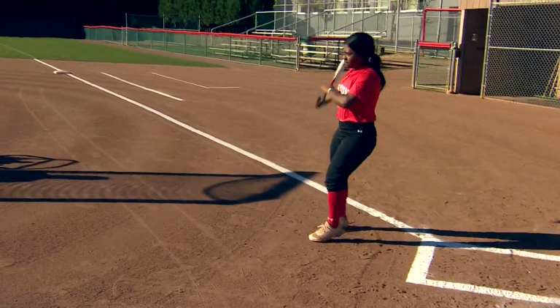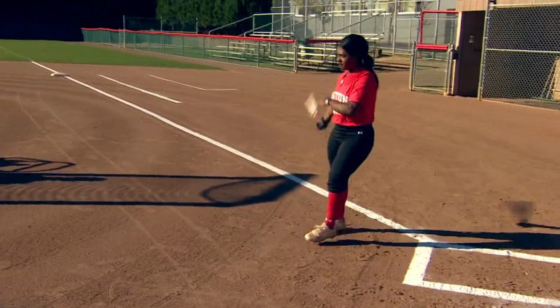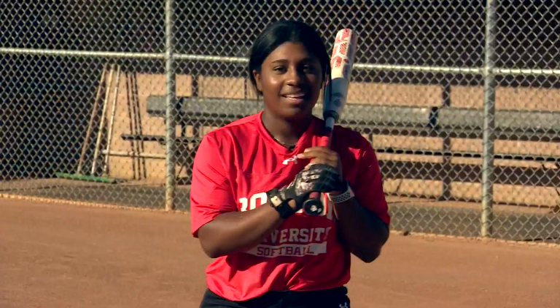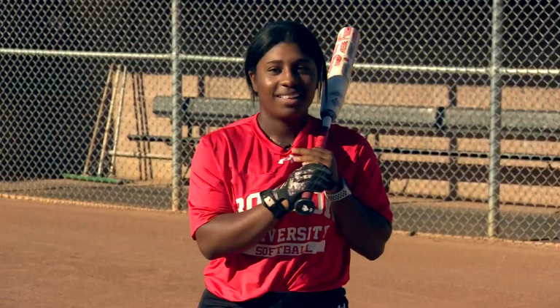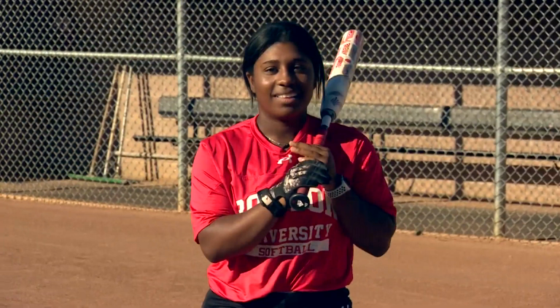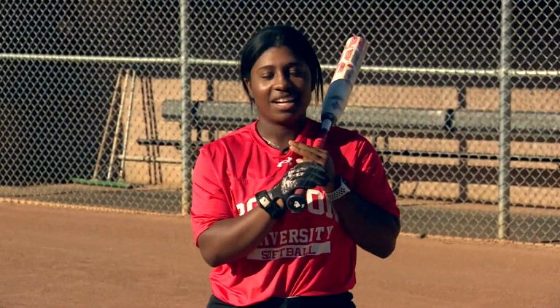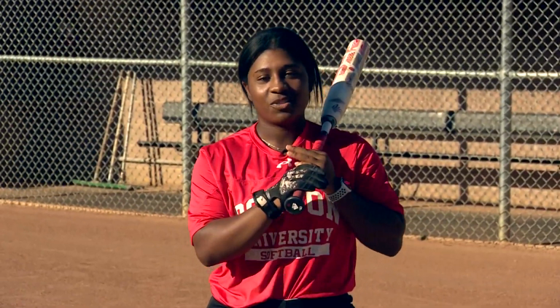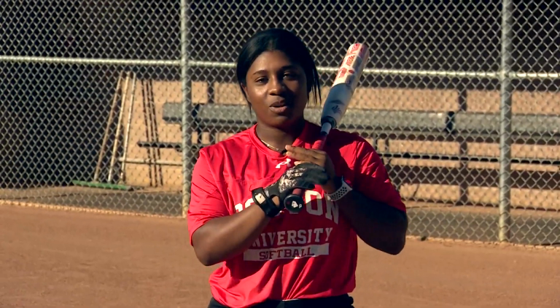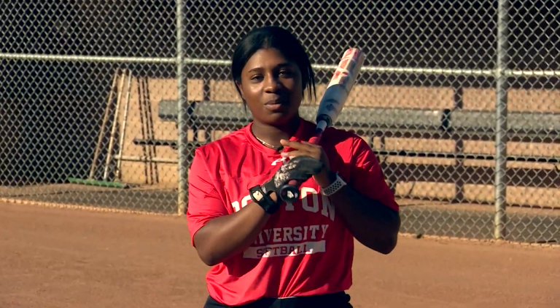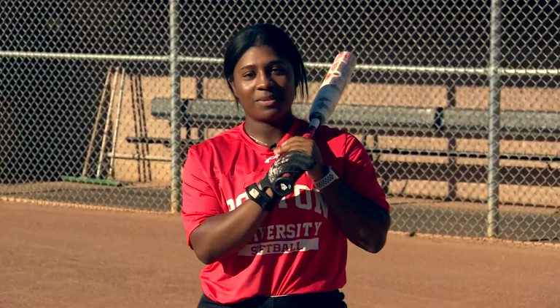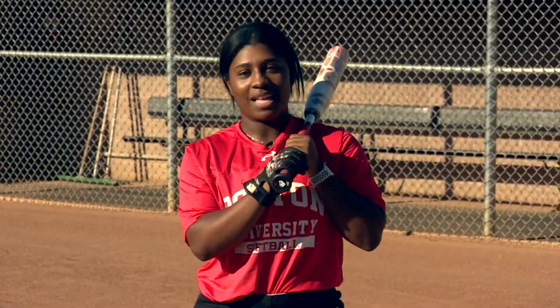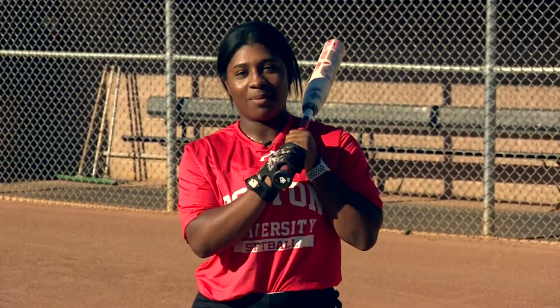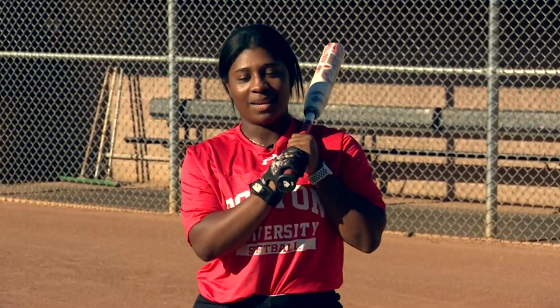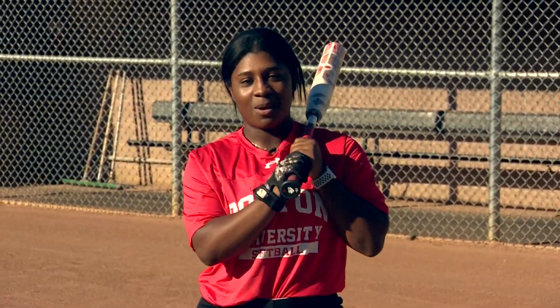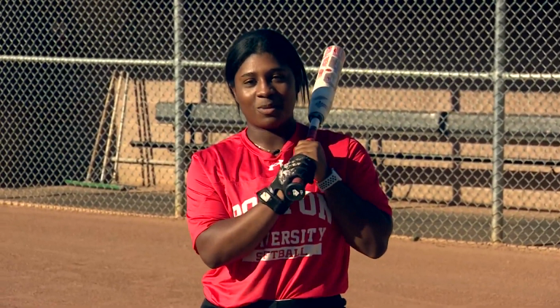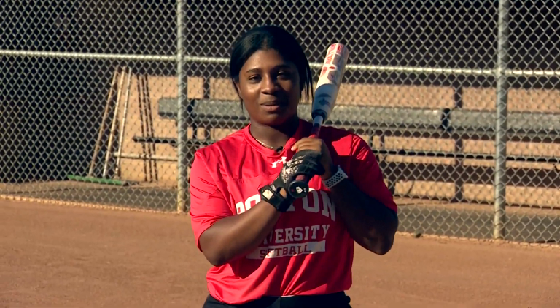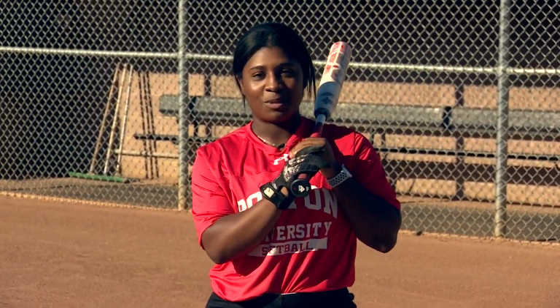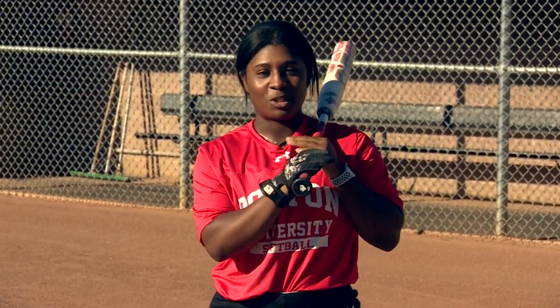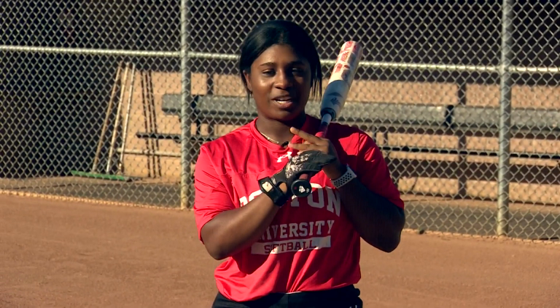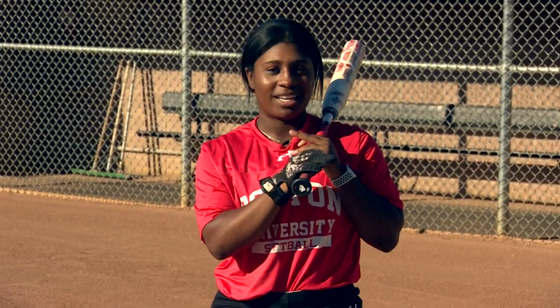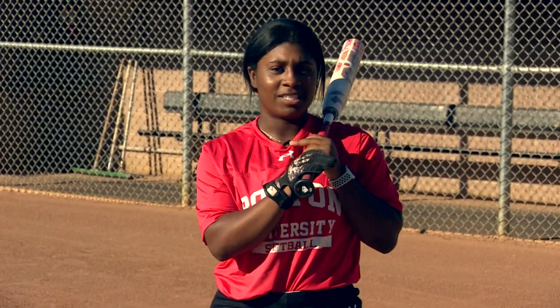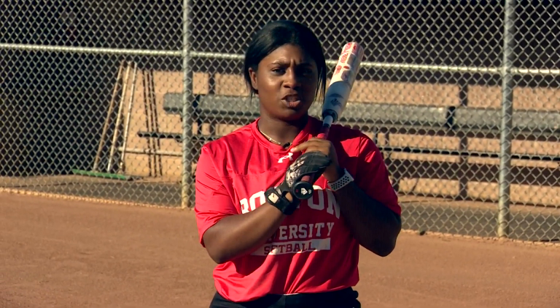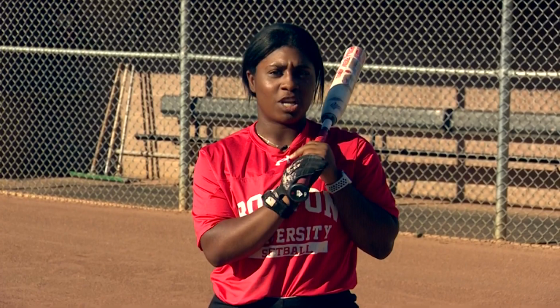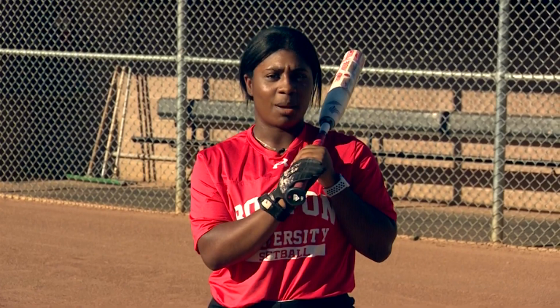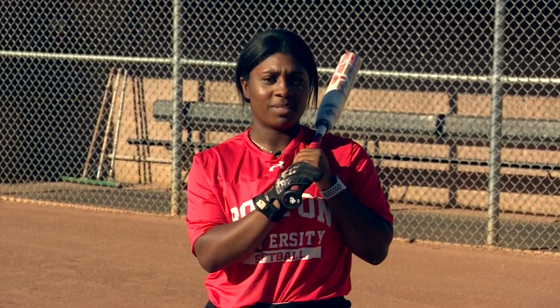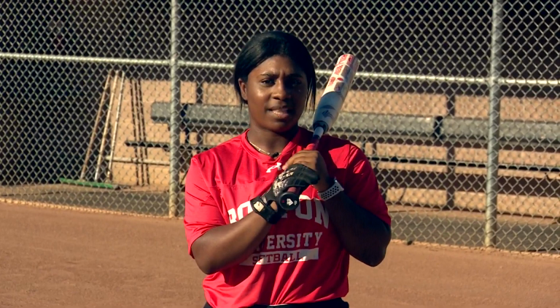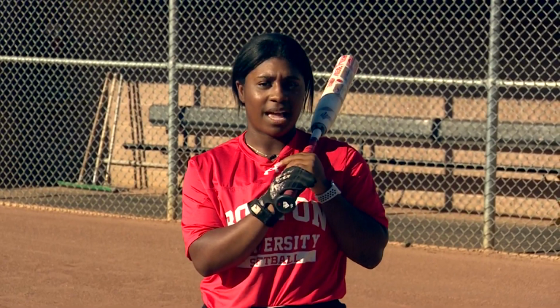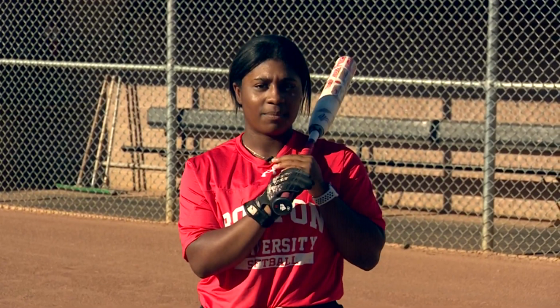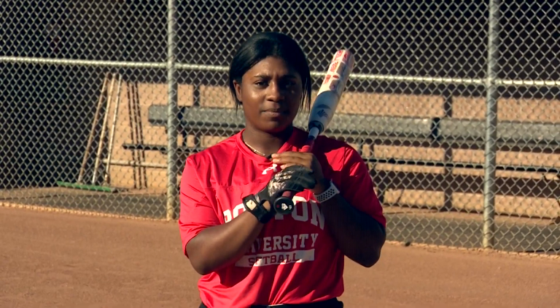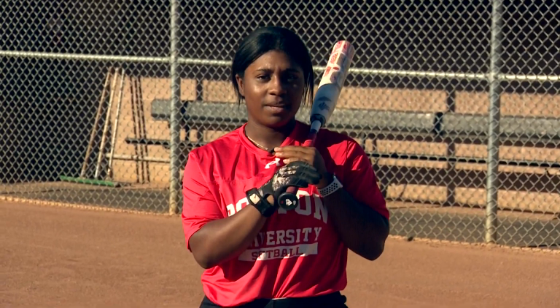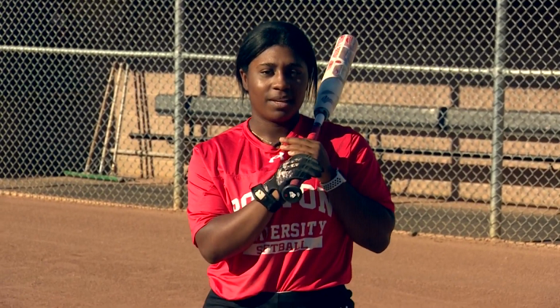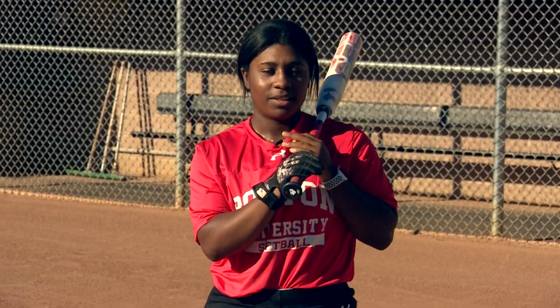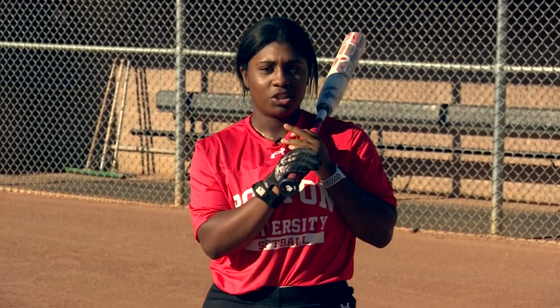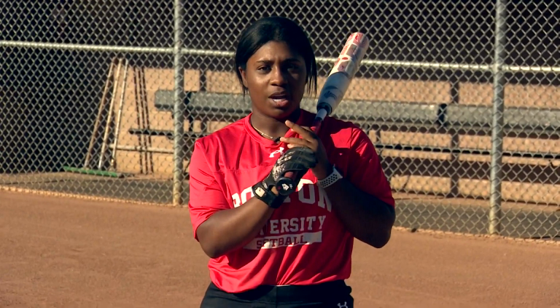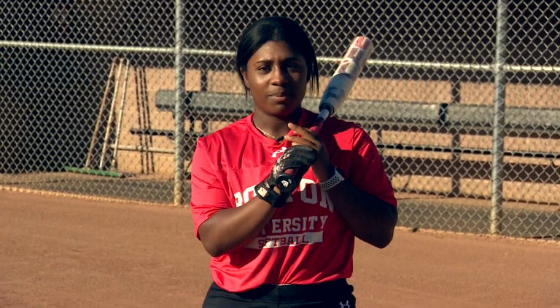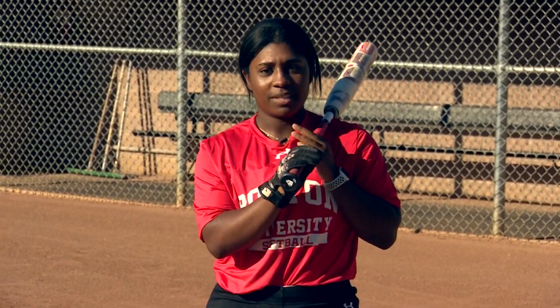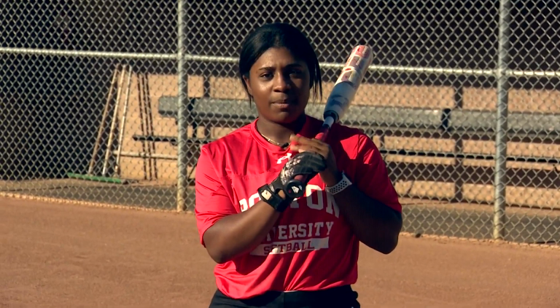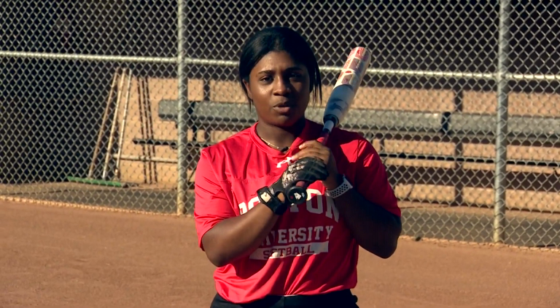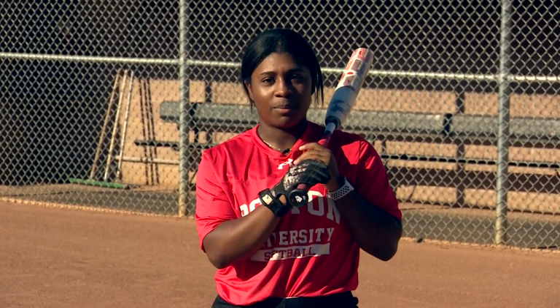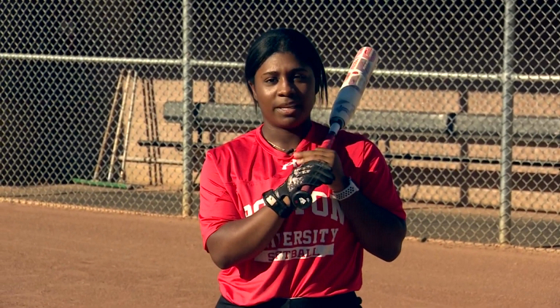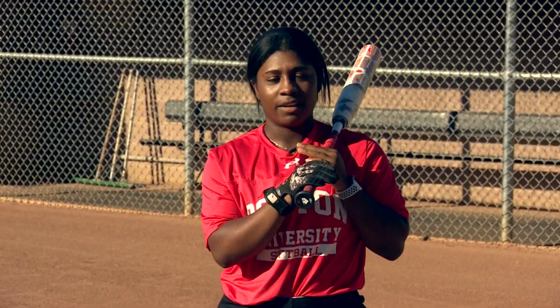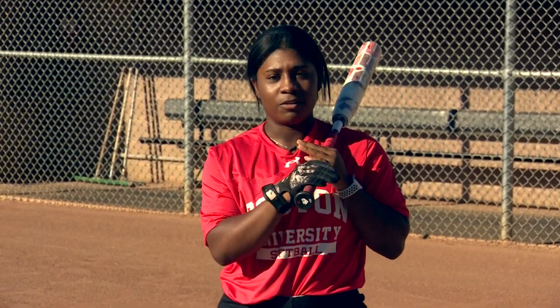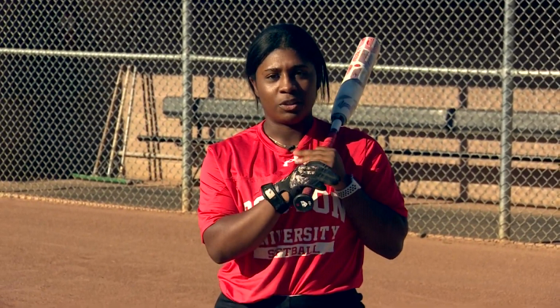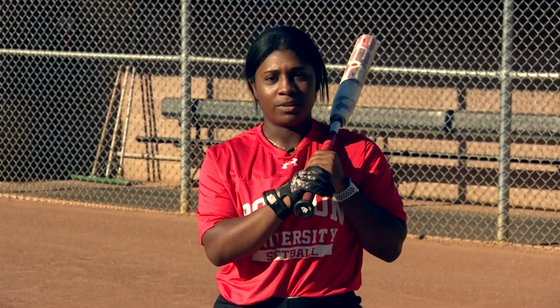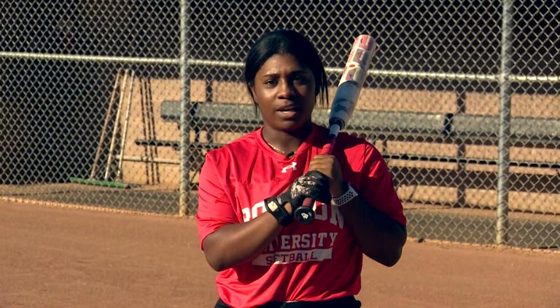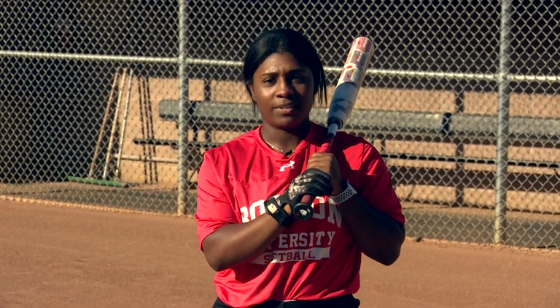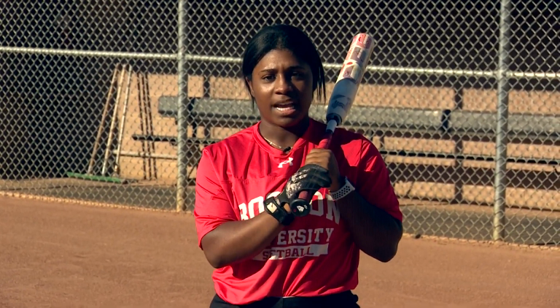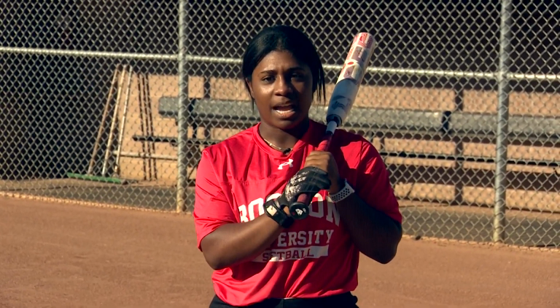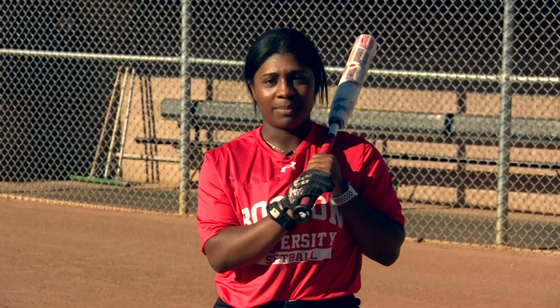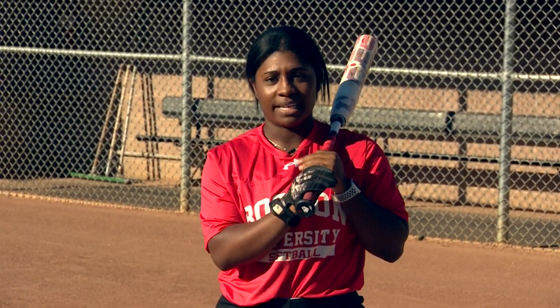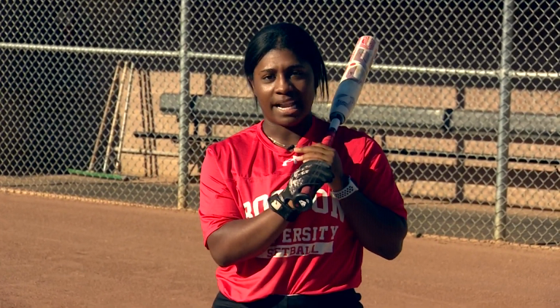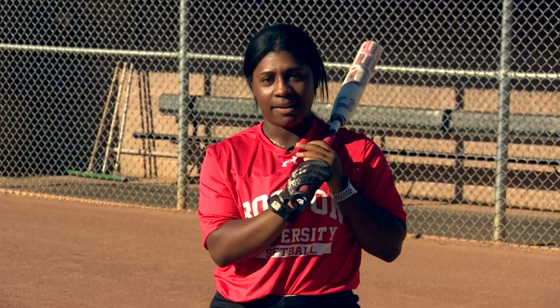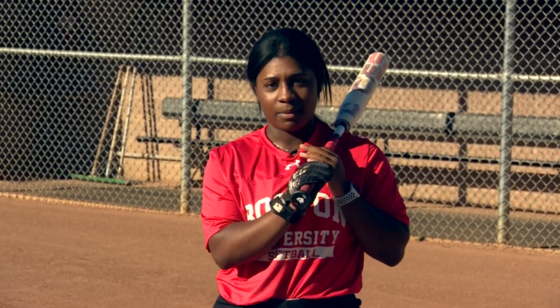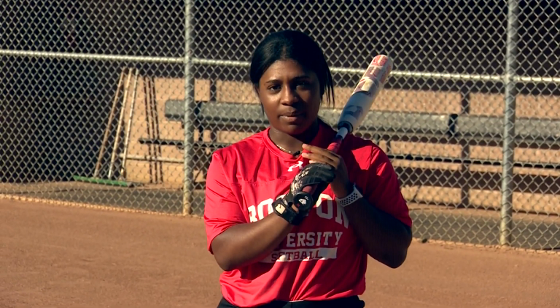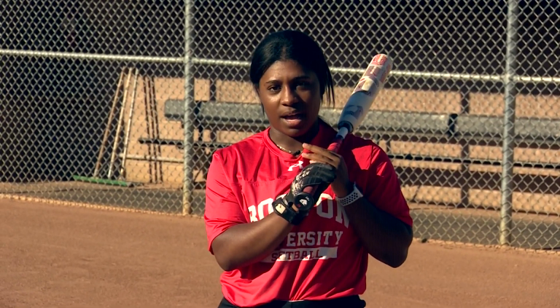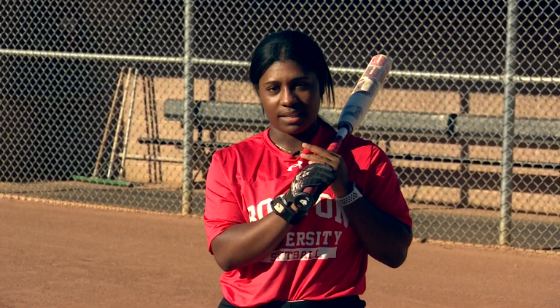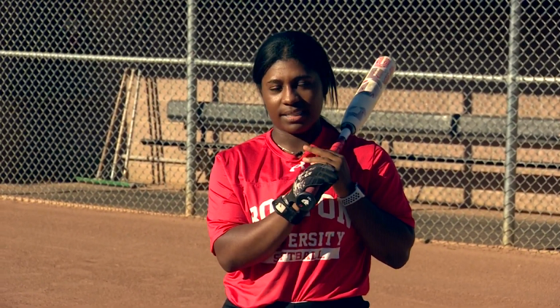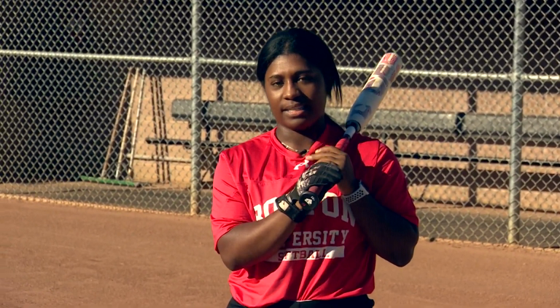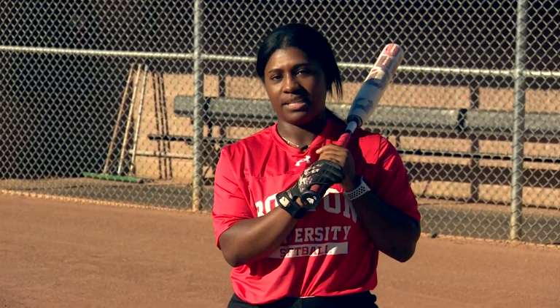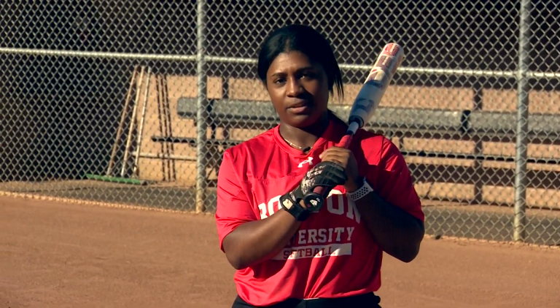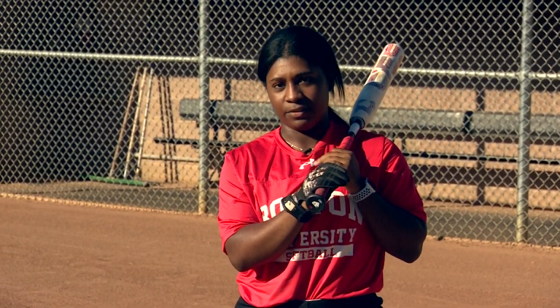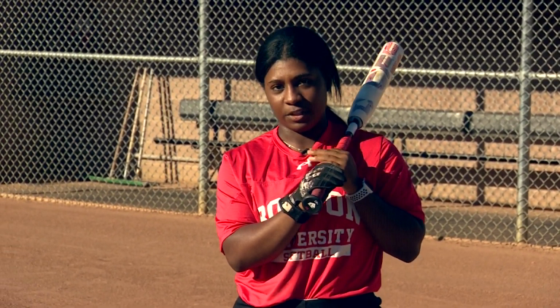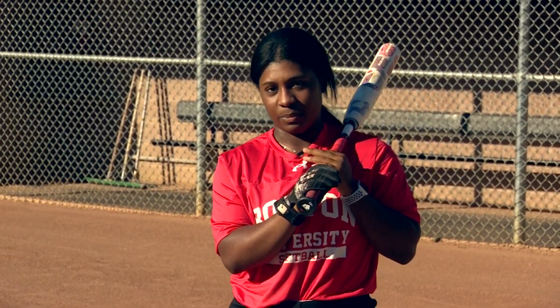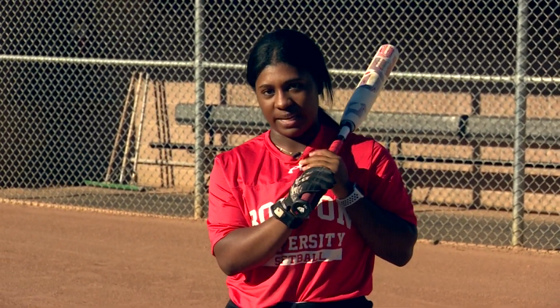The next form of slapping I will demonstrate is the chop slap. The chop slap normally gives you enough time to get out of the box and get to first base.